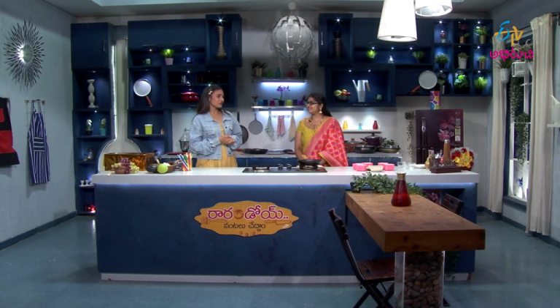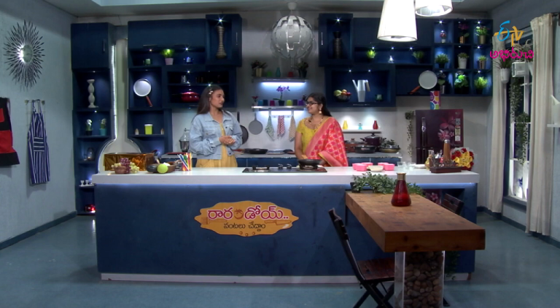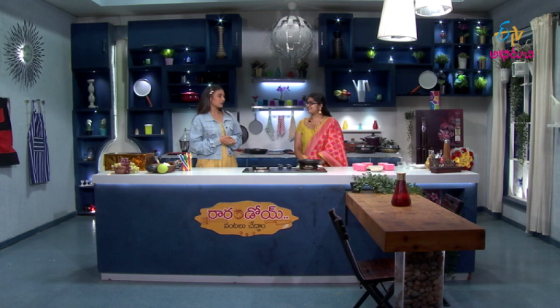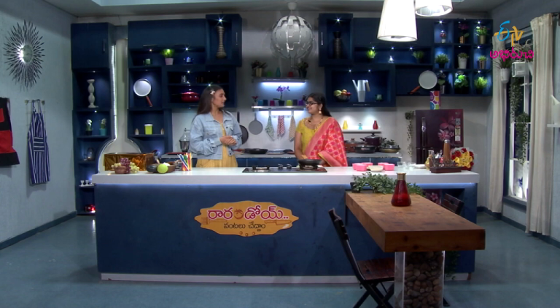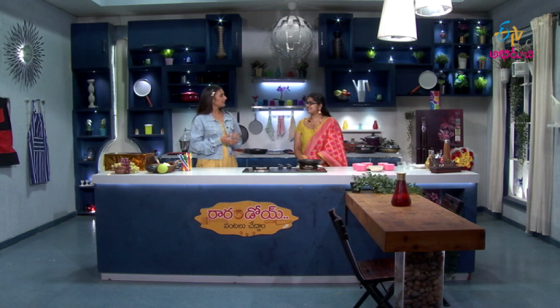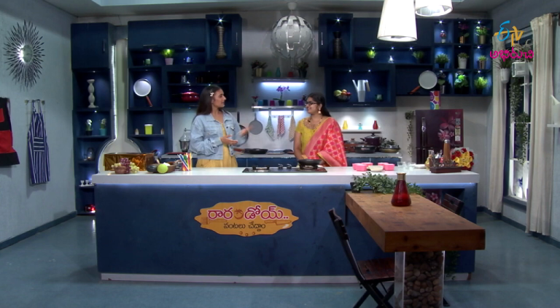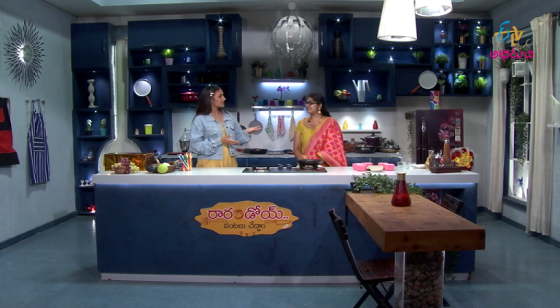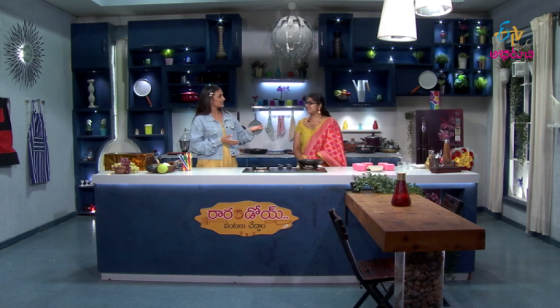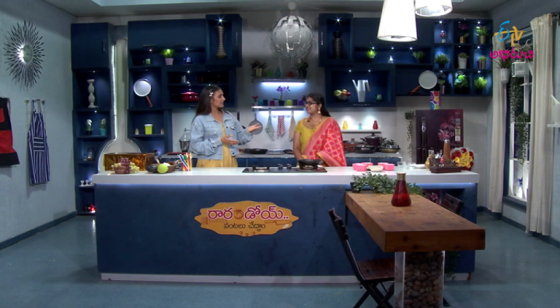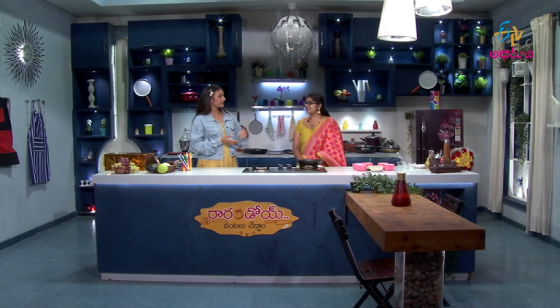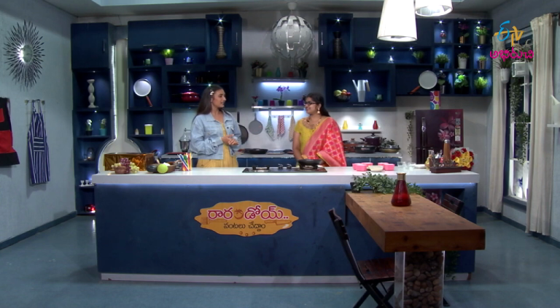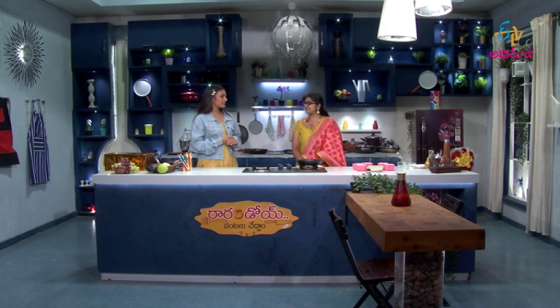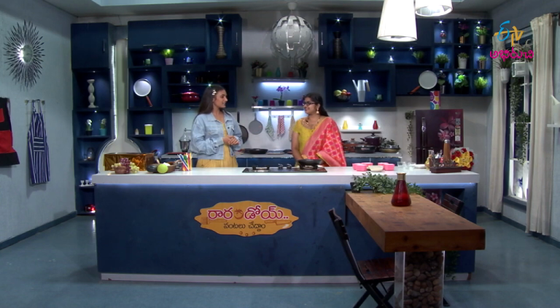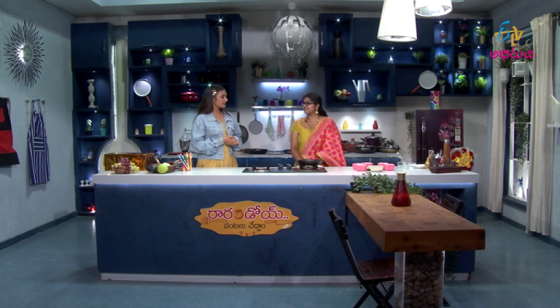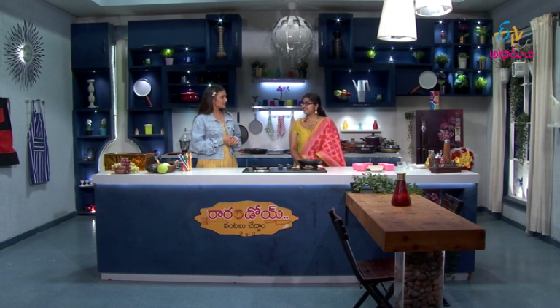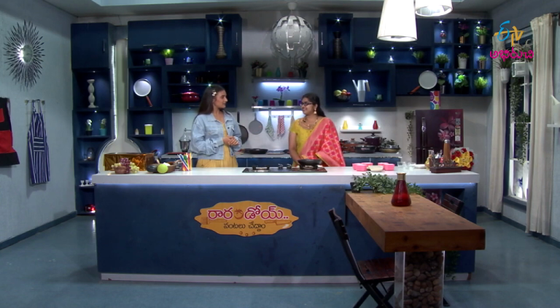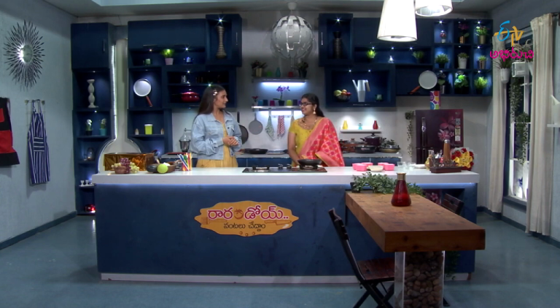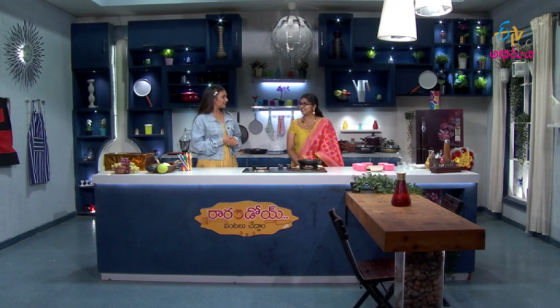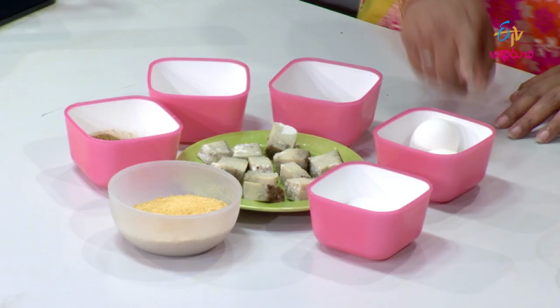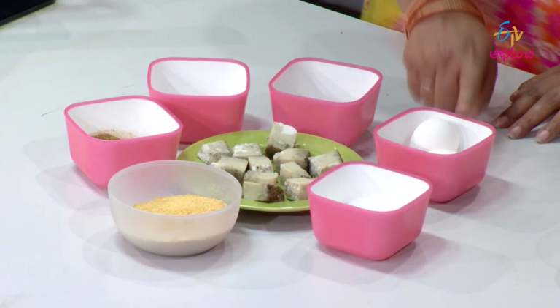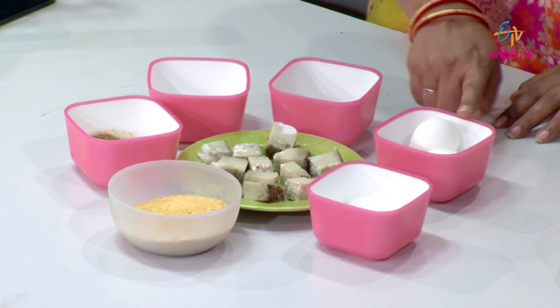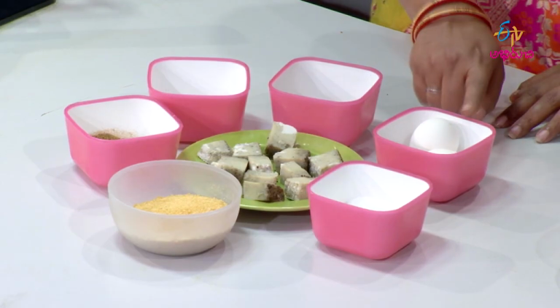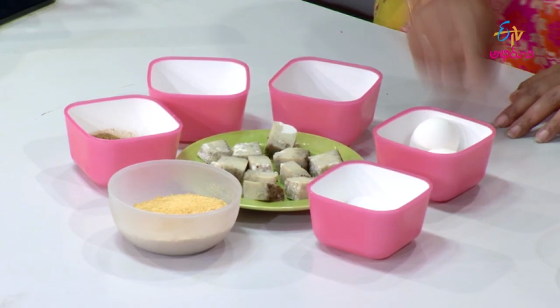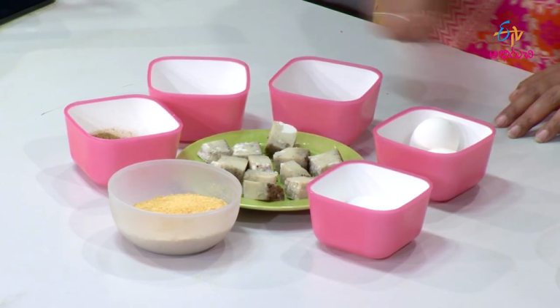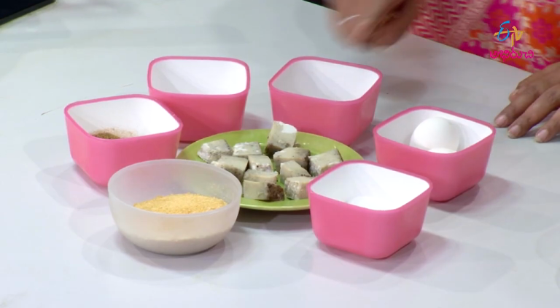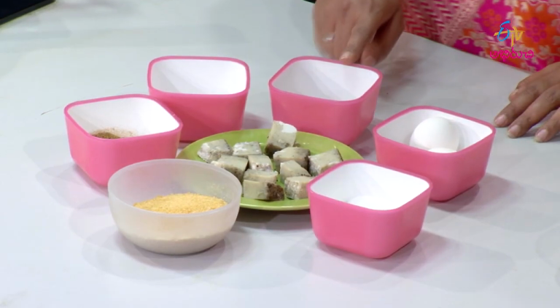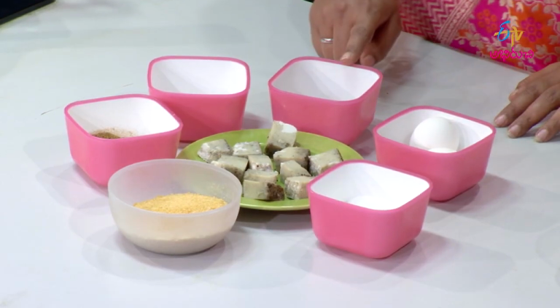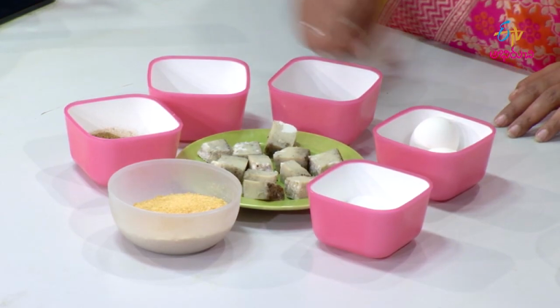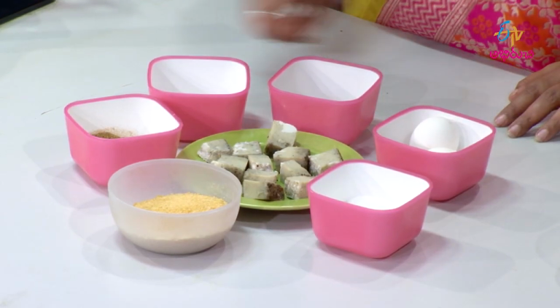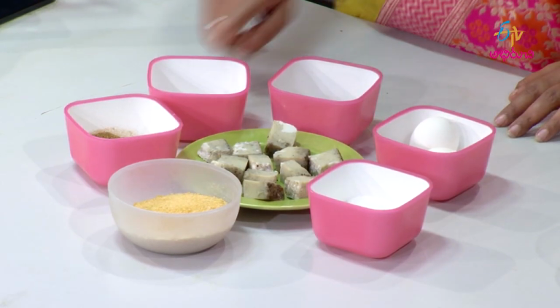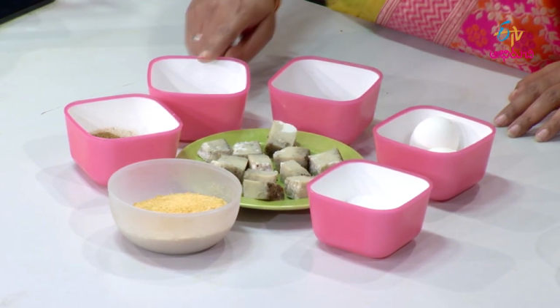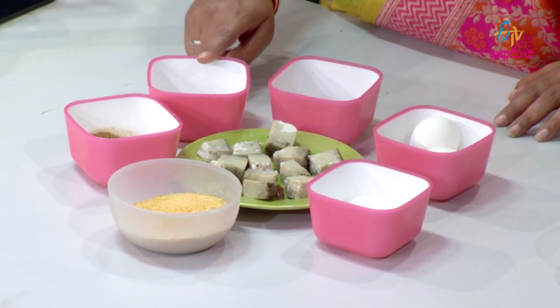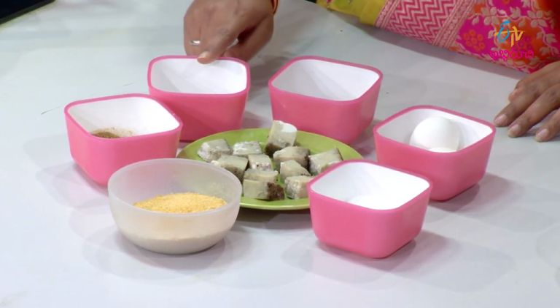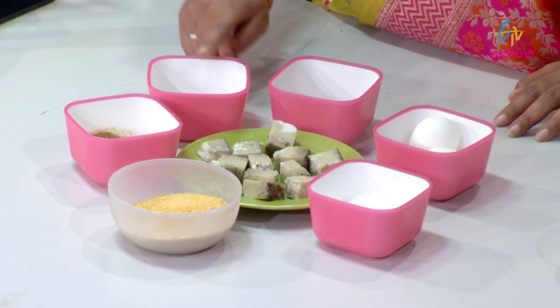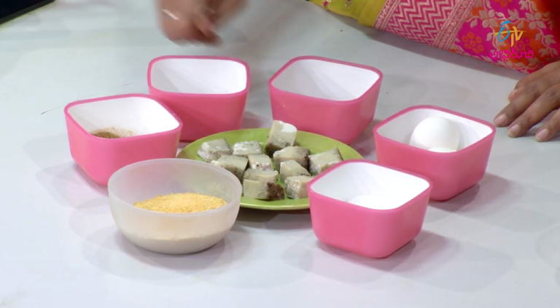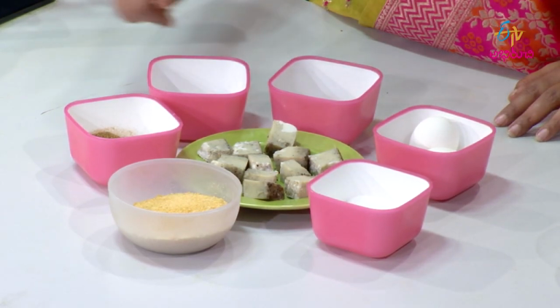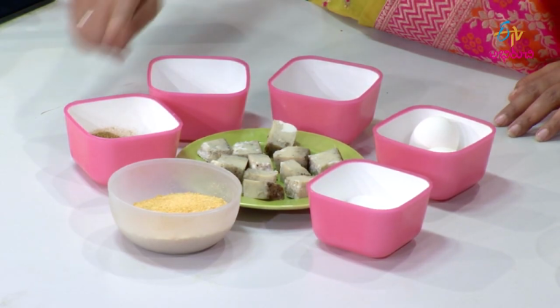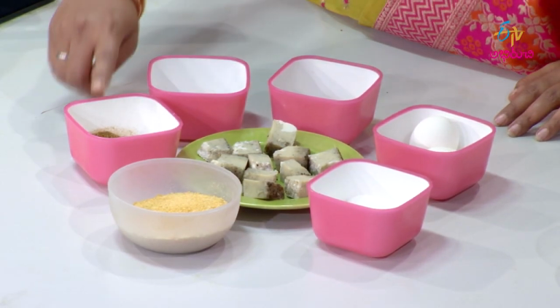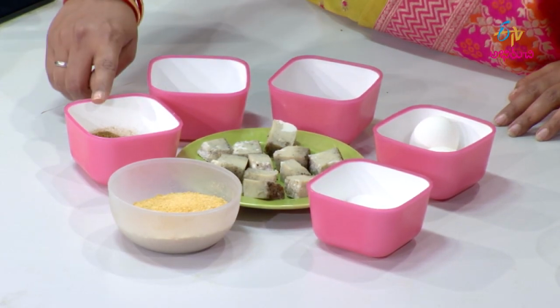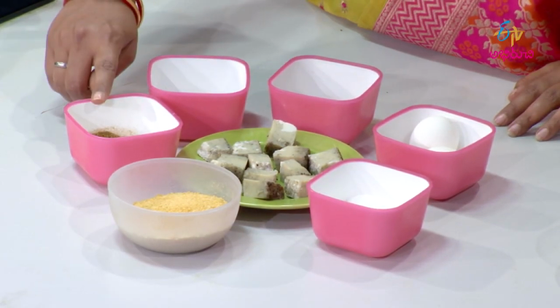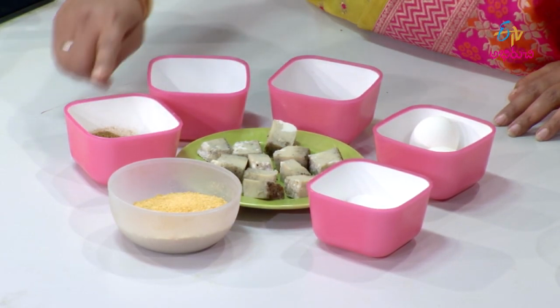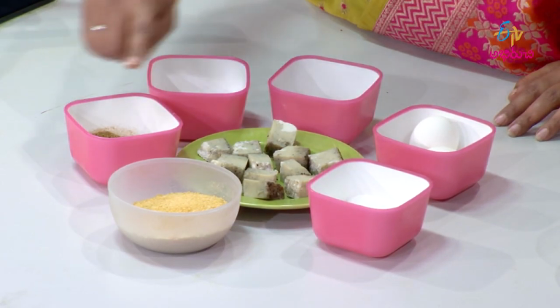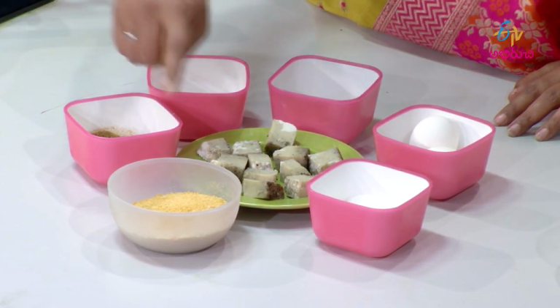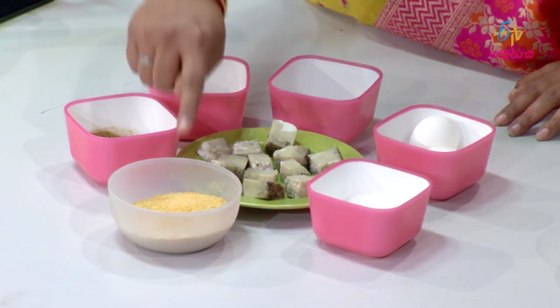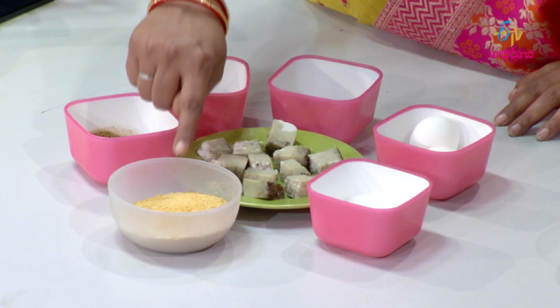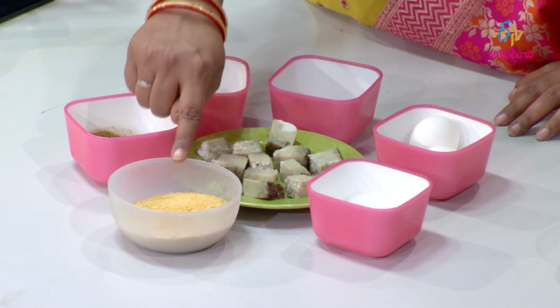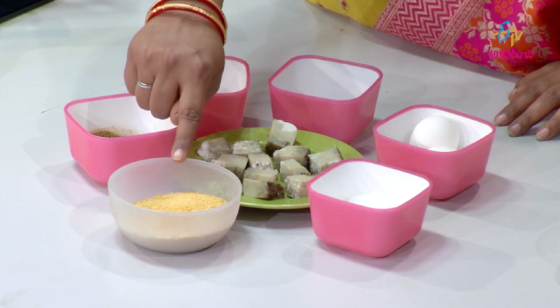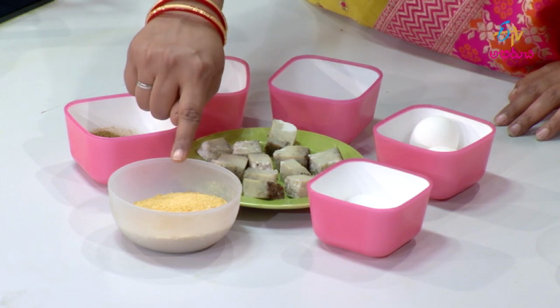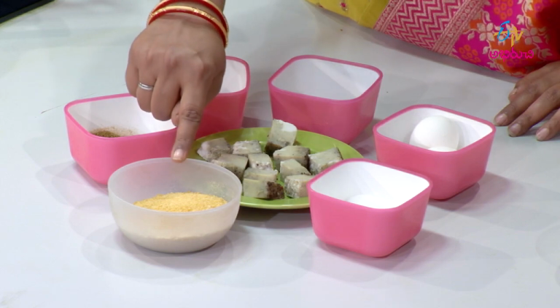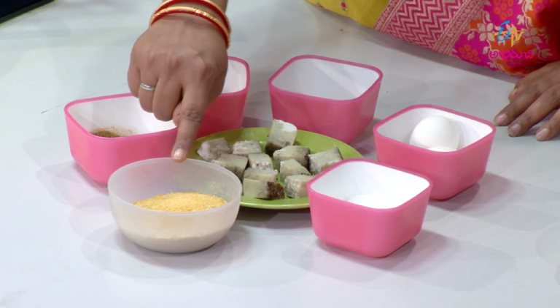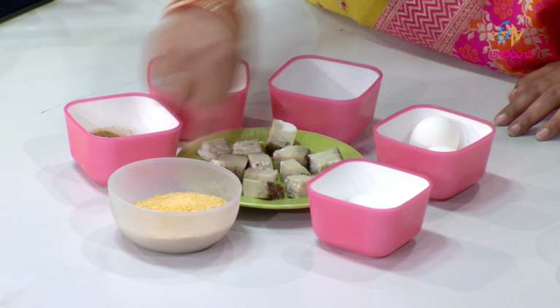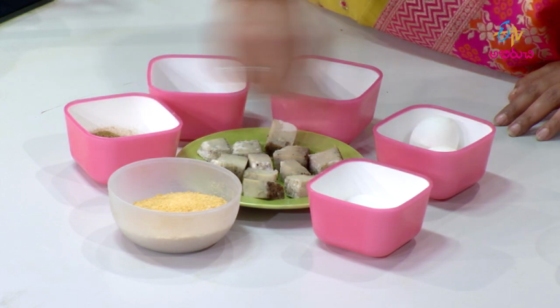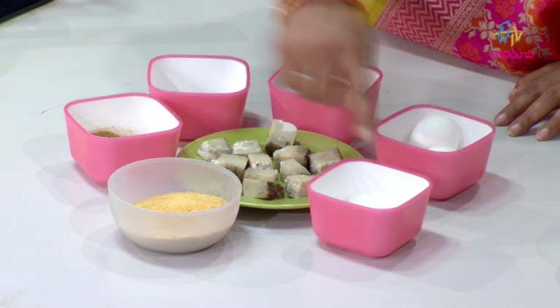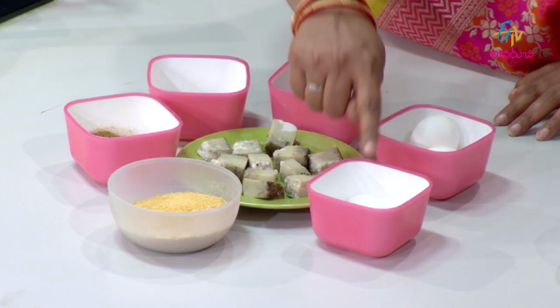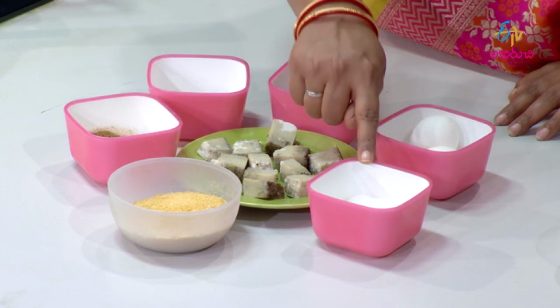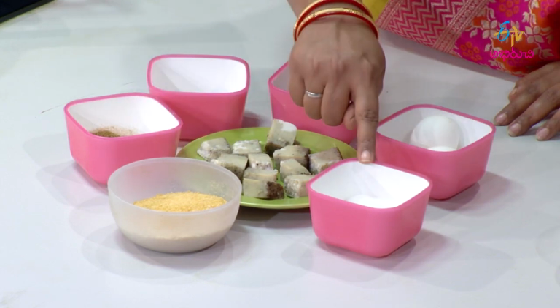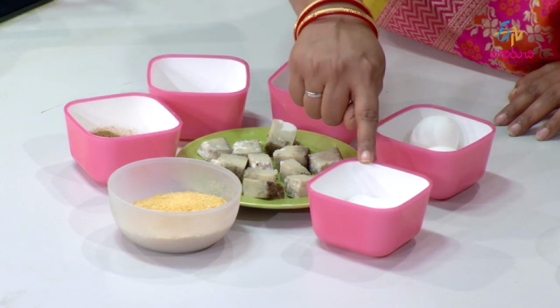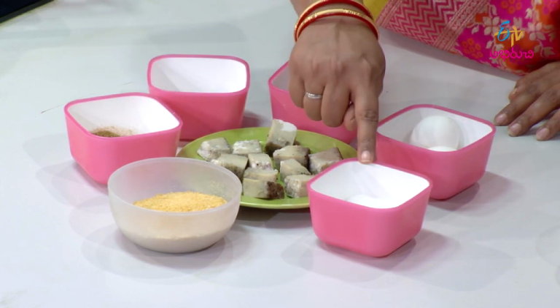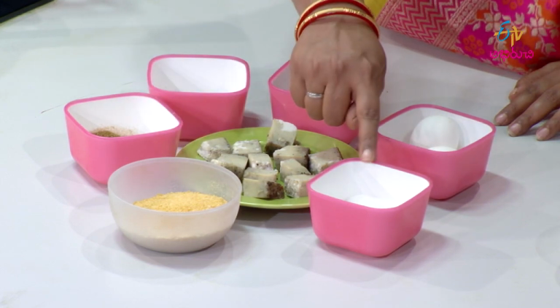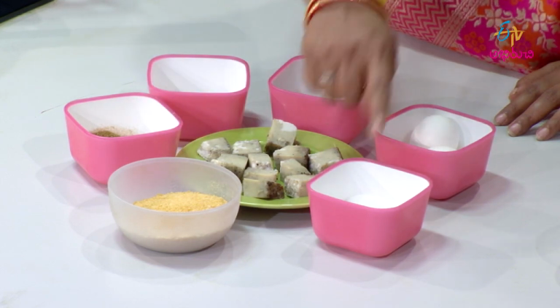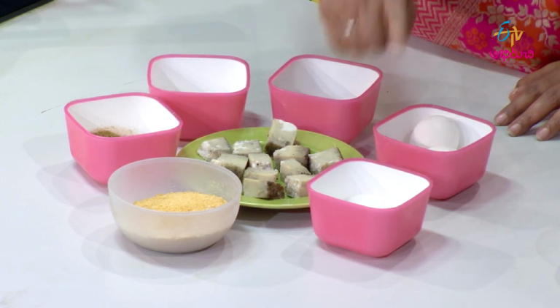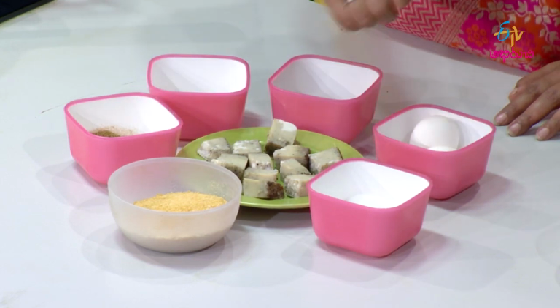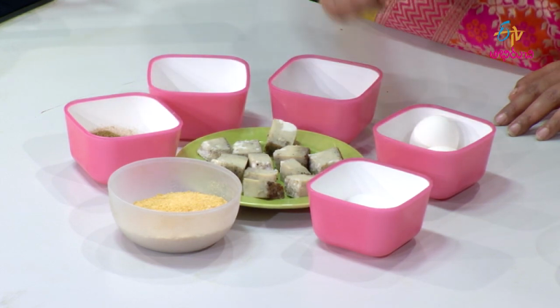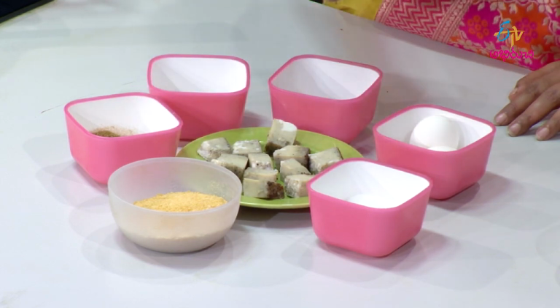The ingredients are: eggs, oregano, chili flakes, pepper powder, crushed cornflakes, and salt. We also need oil.